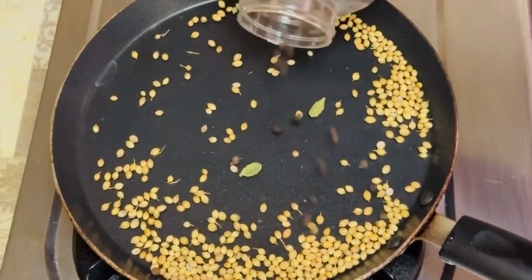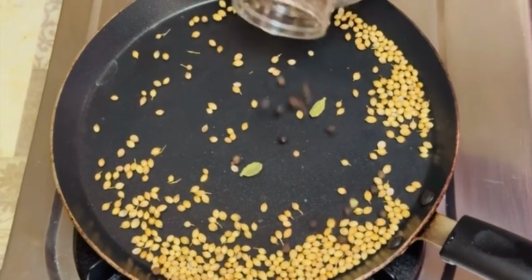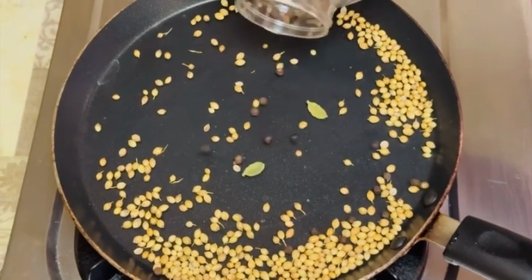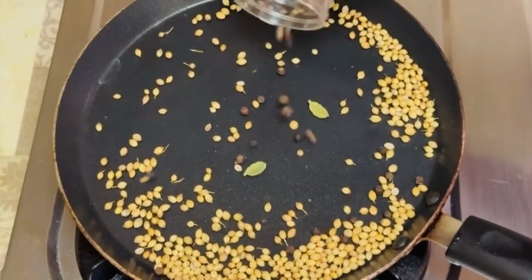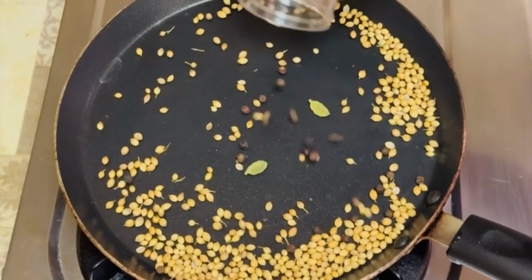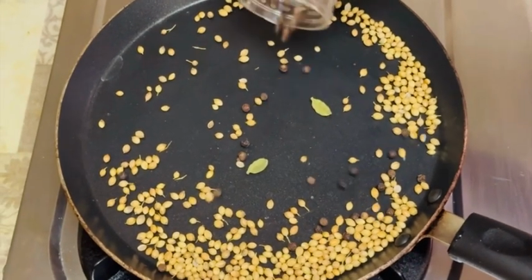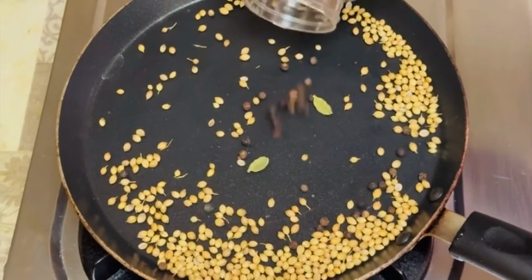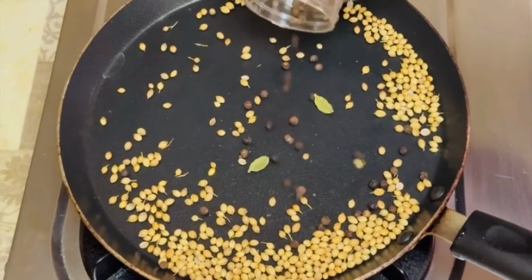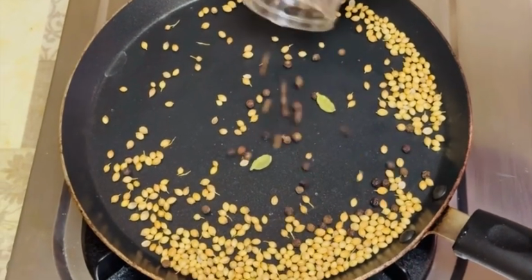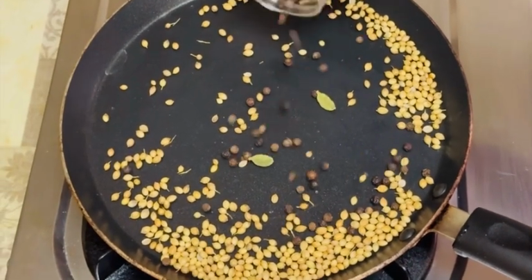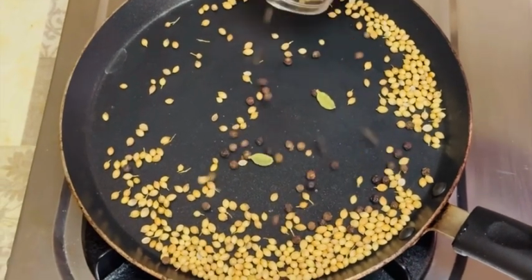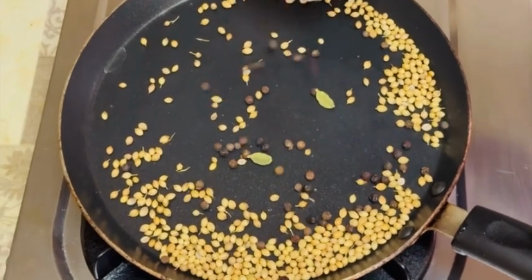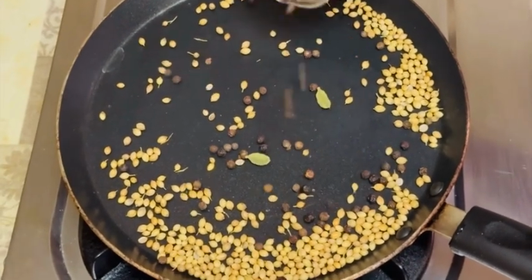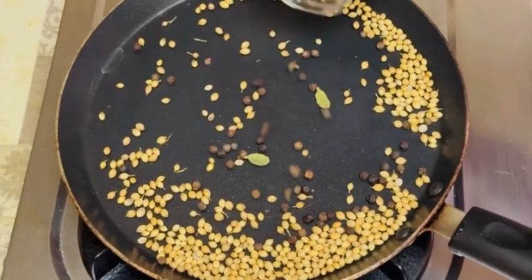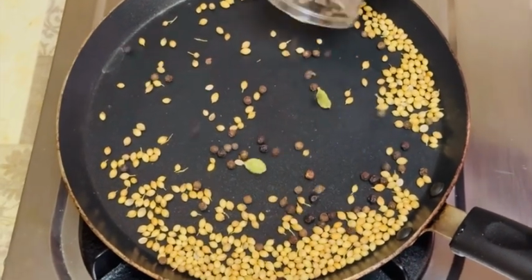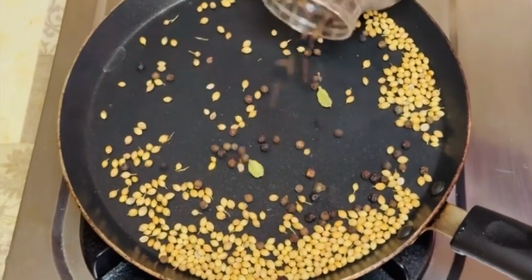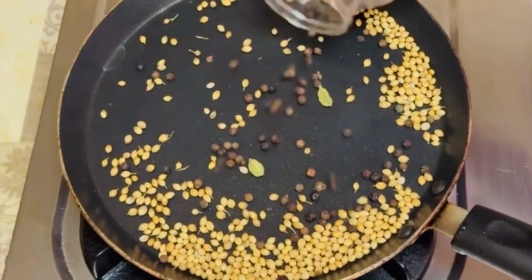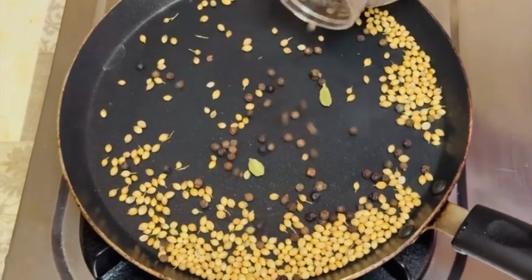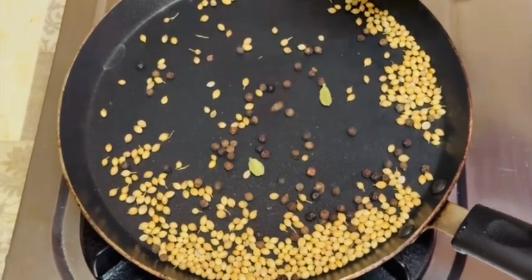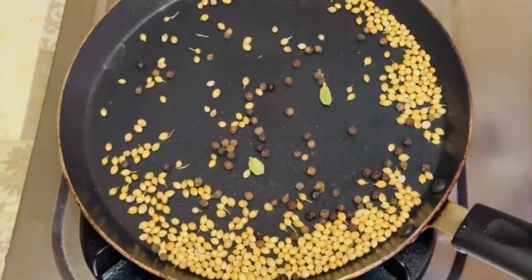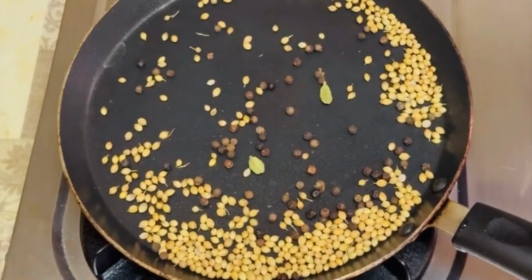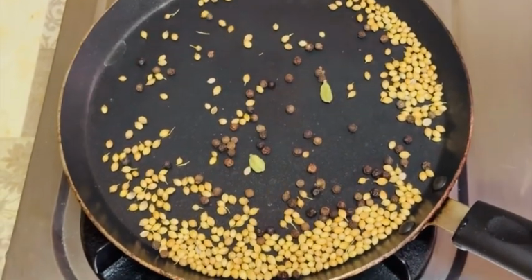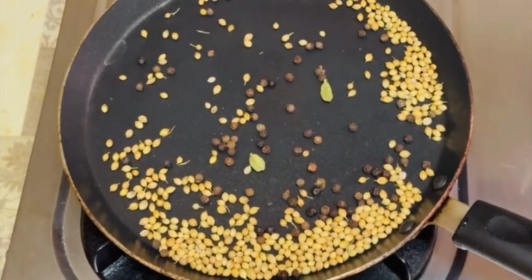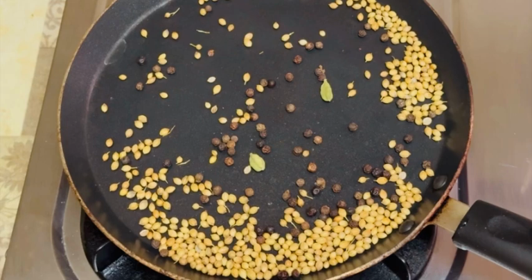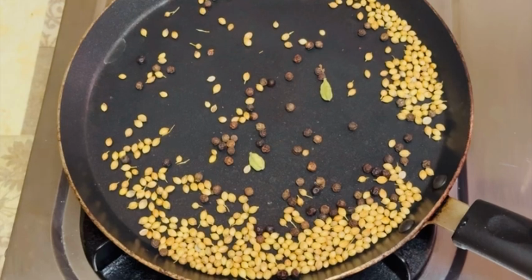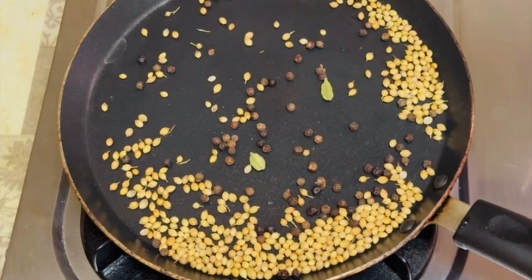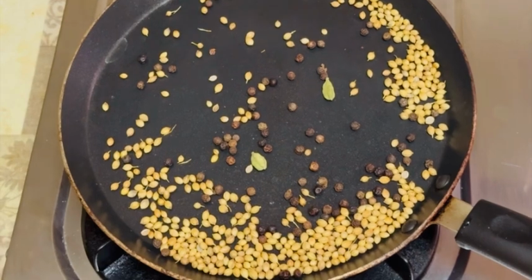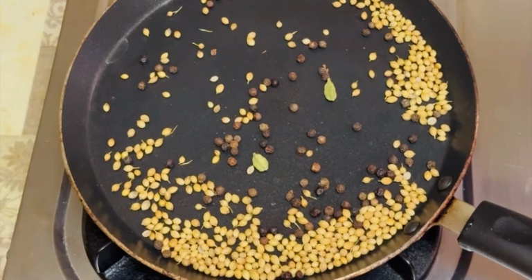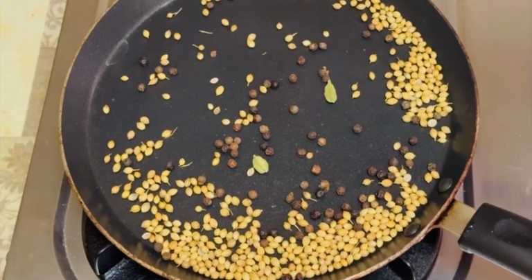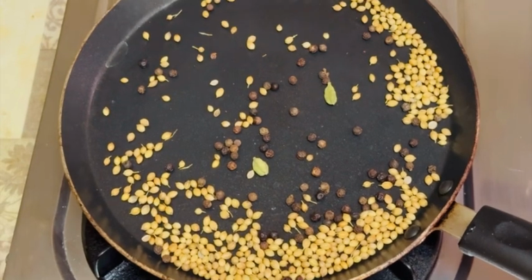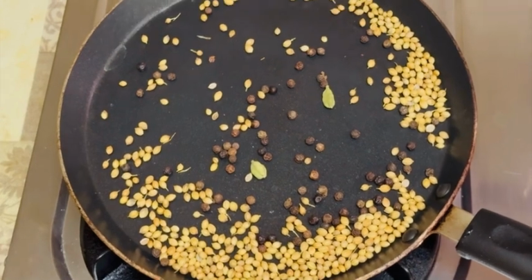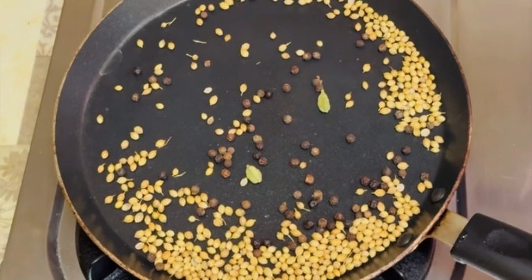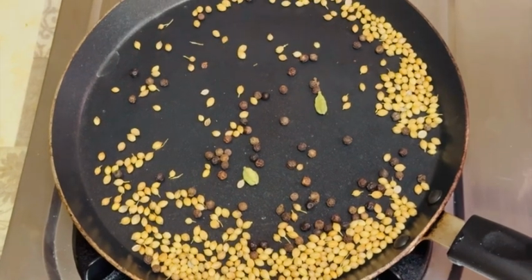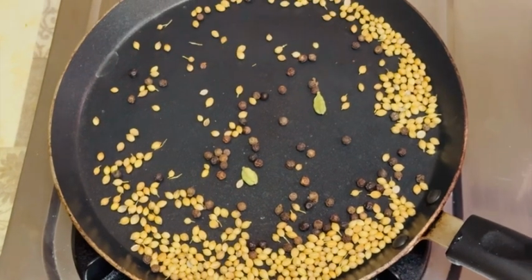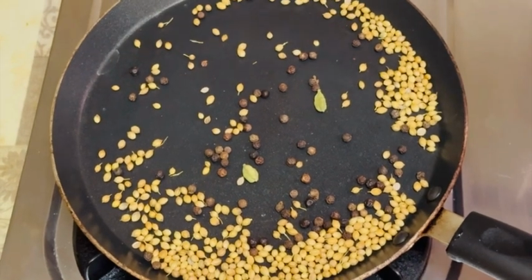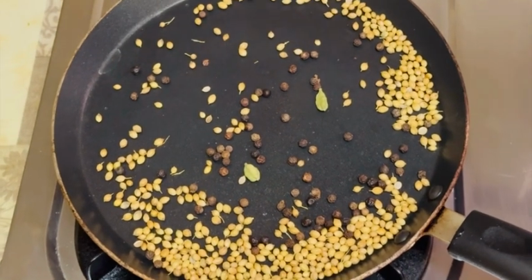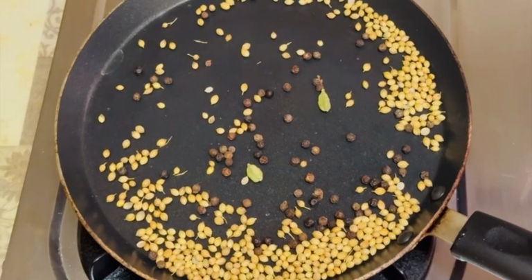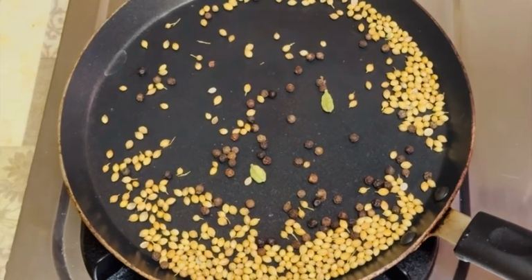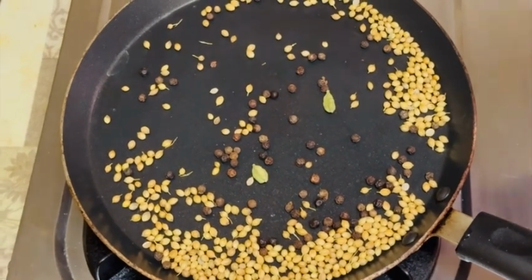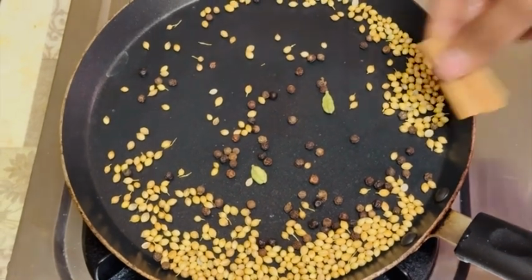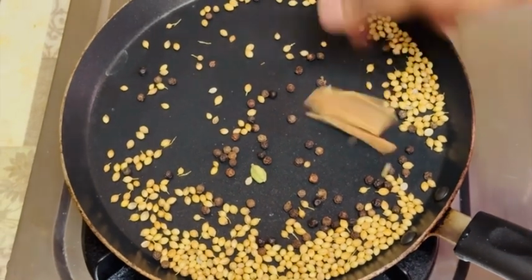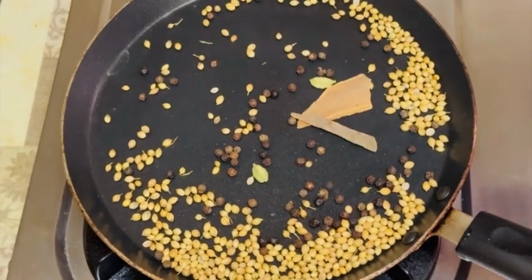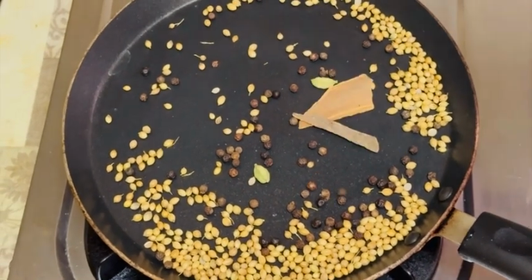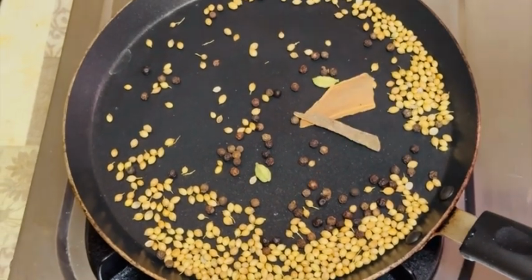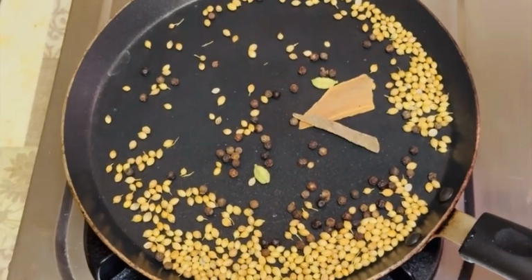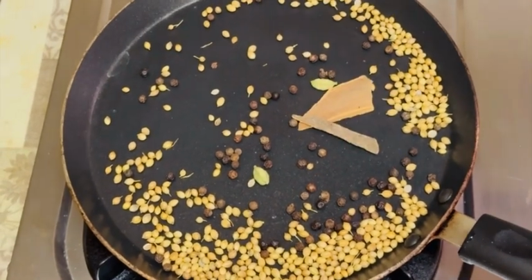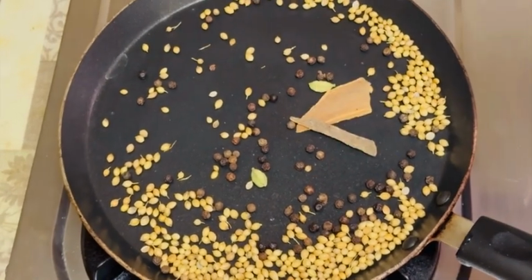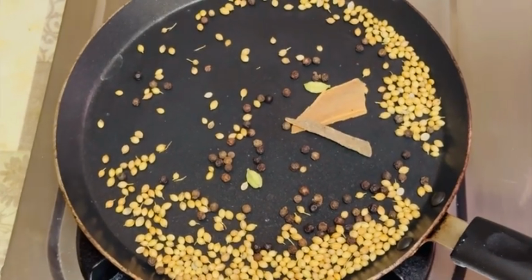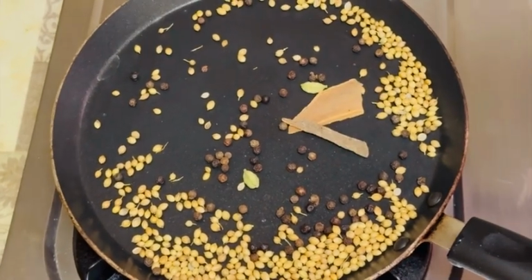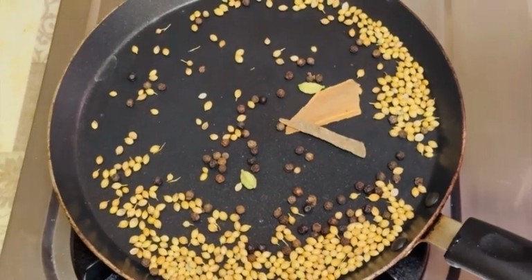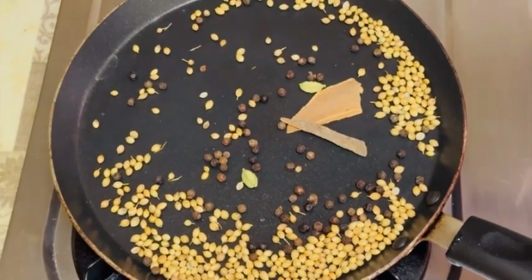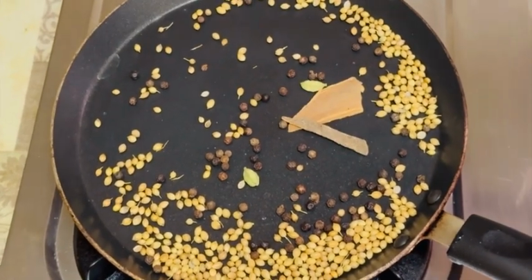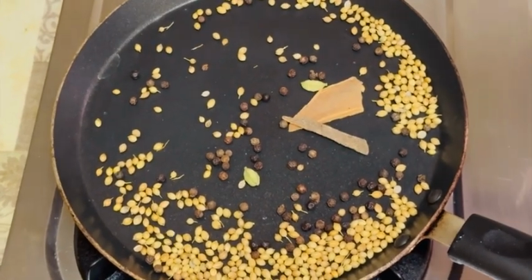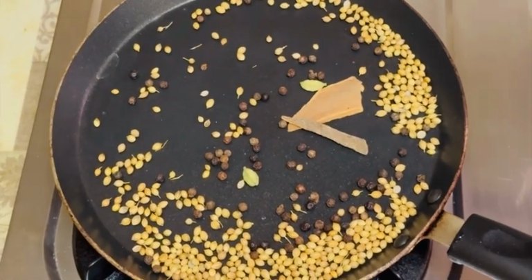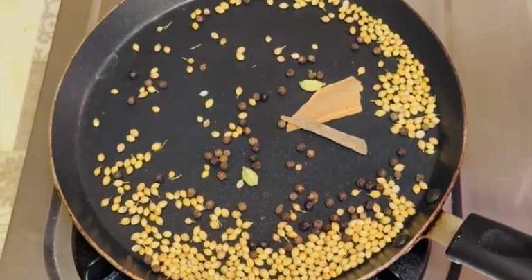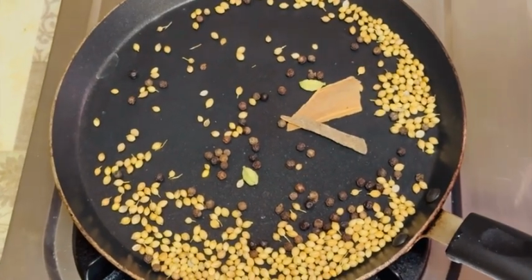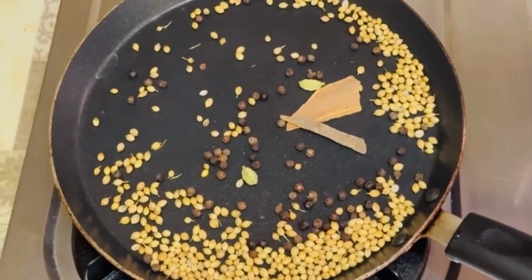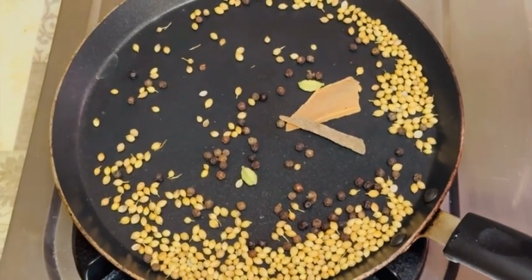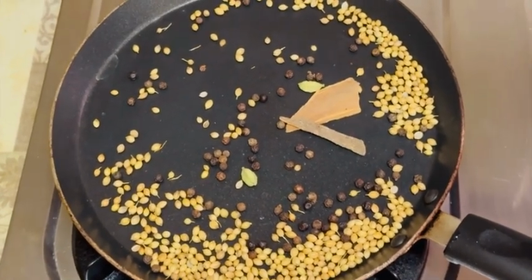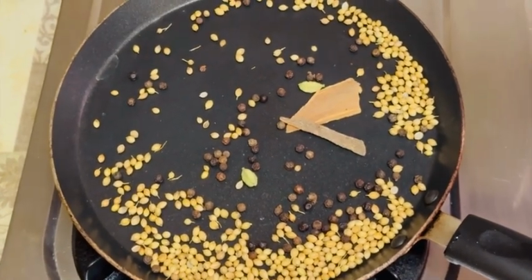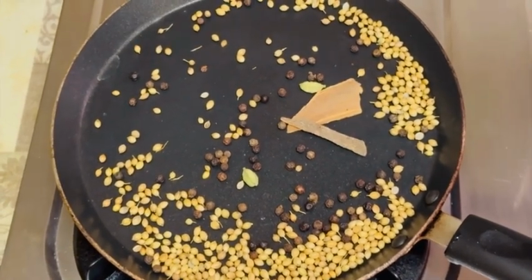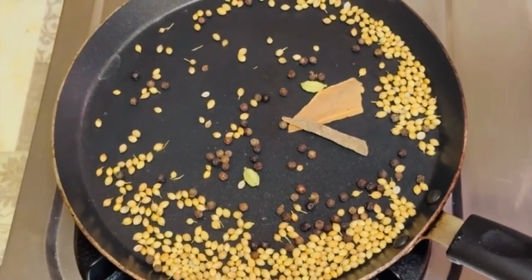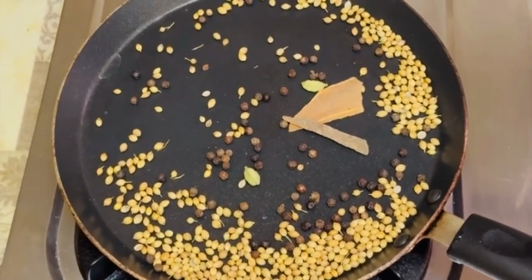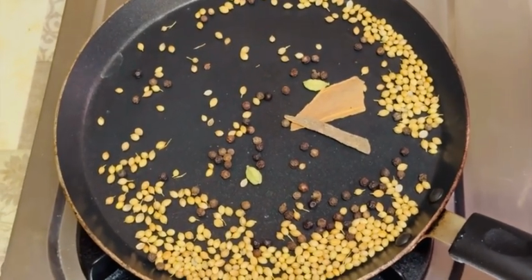1 tablespoon of garlic. 2 tablespoons of garlic. 2 potatoes.